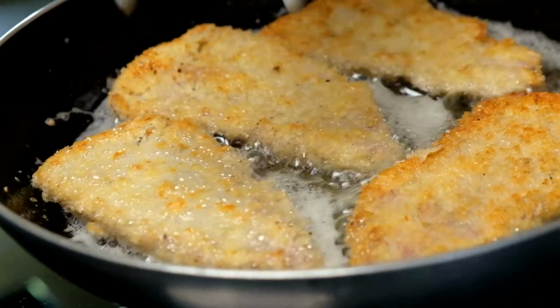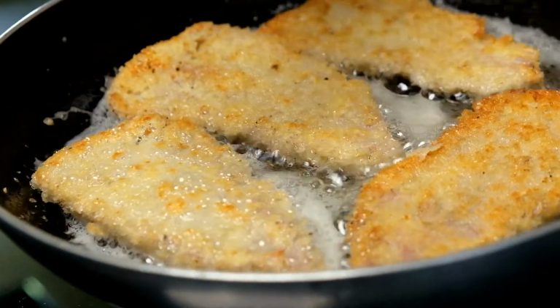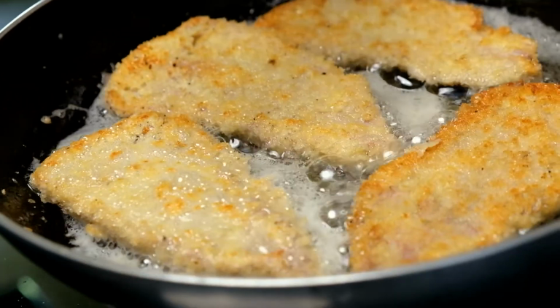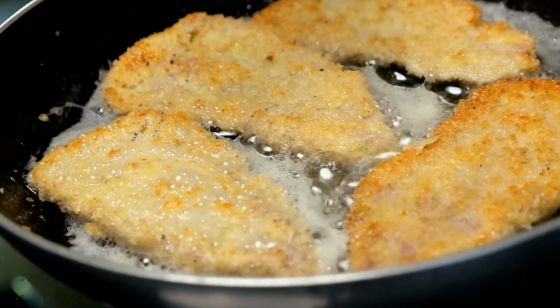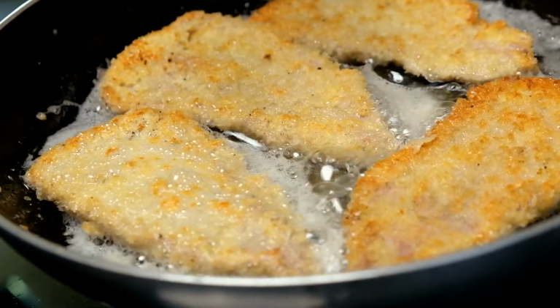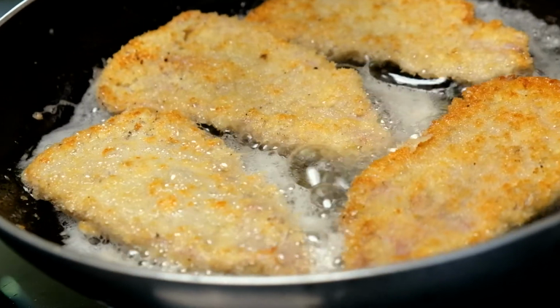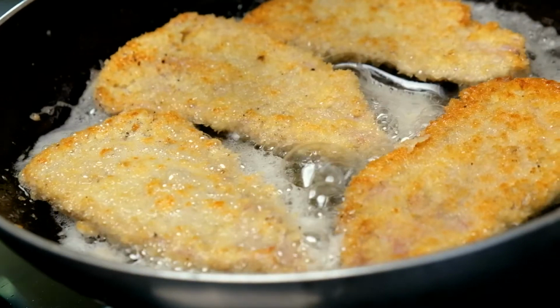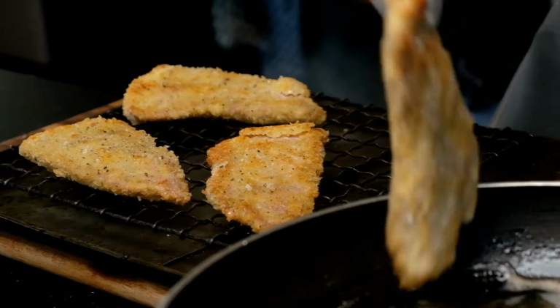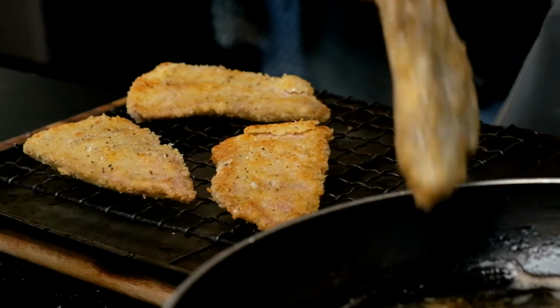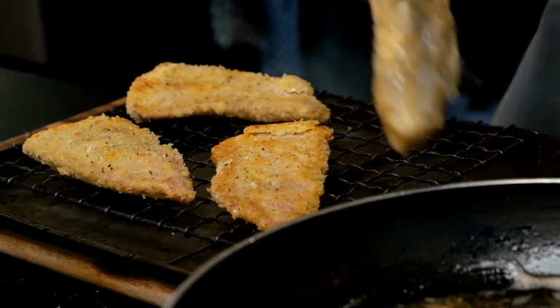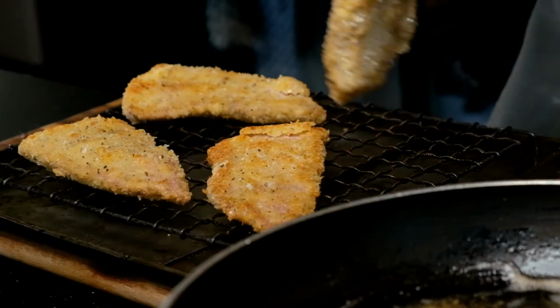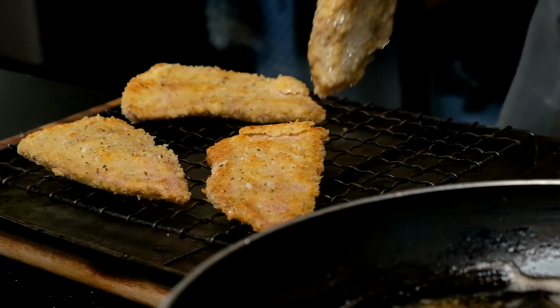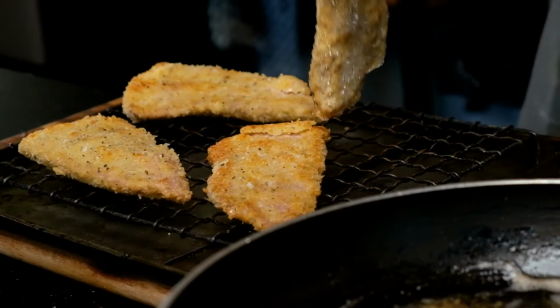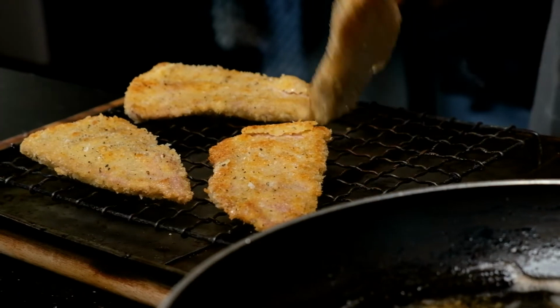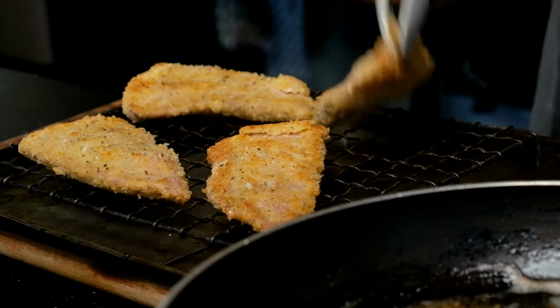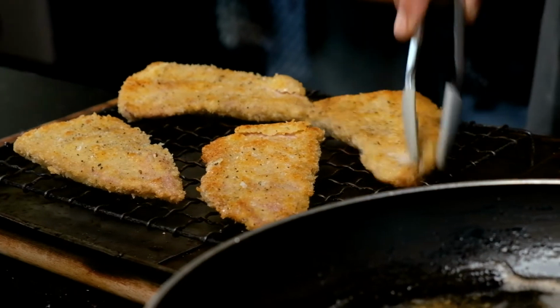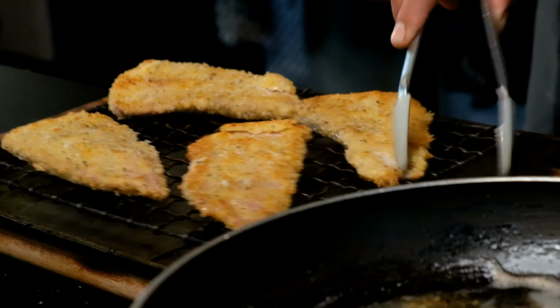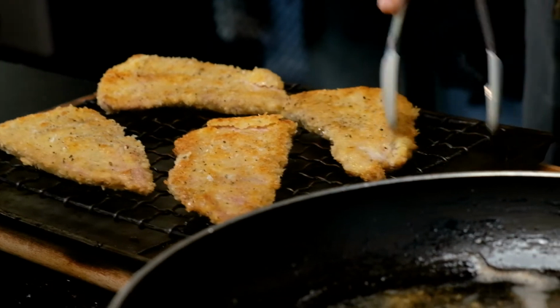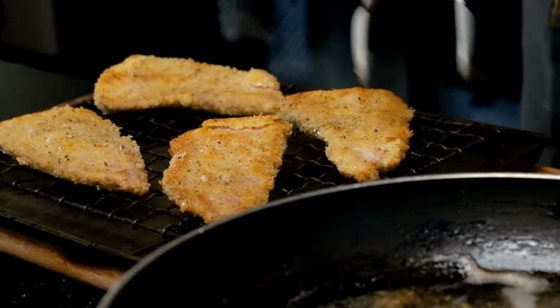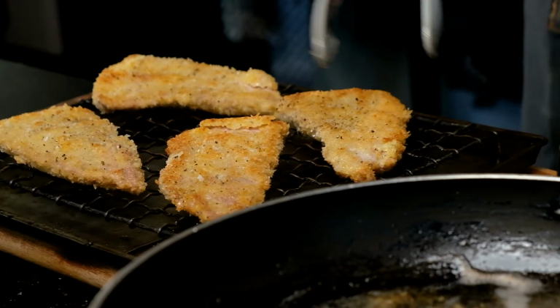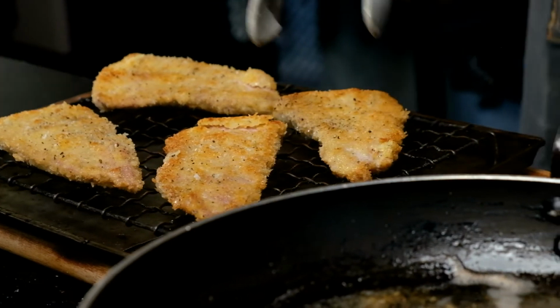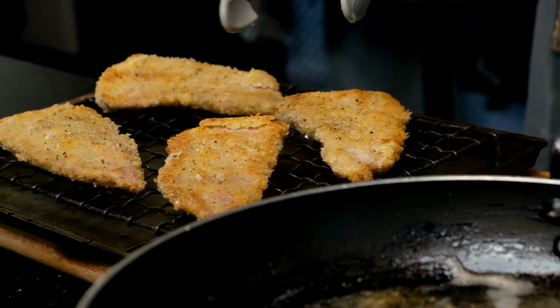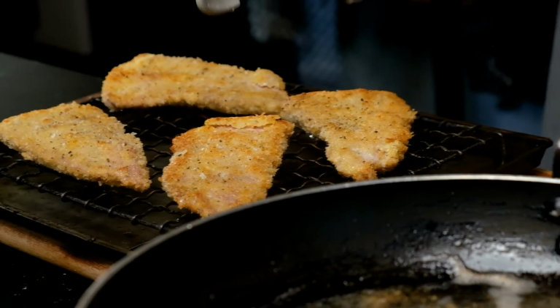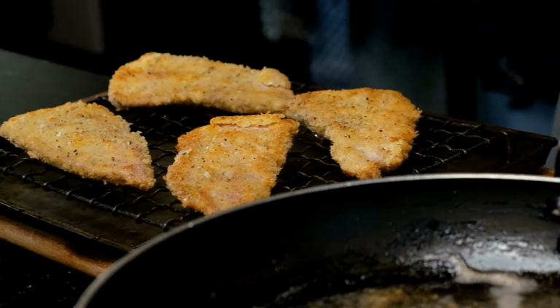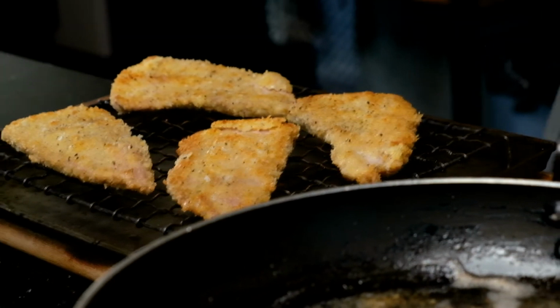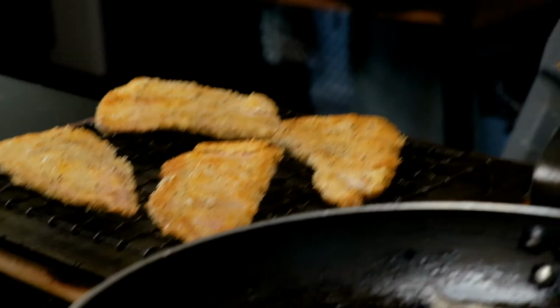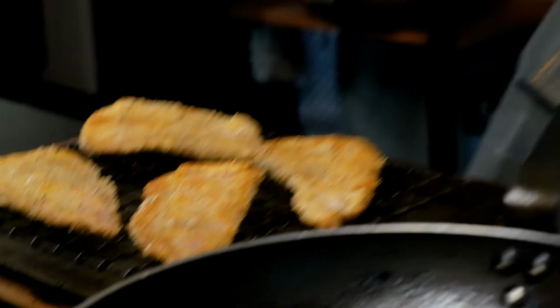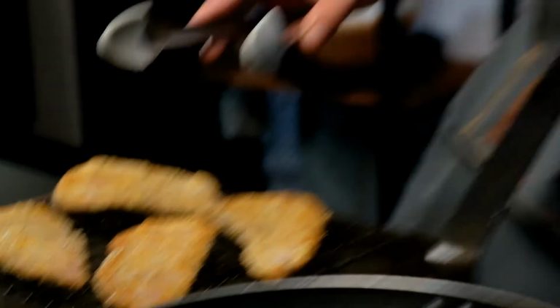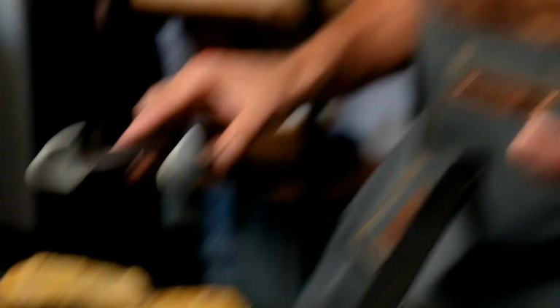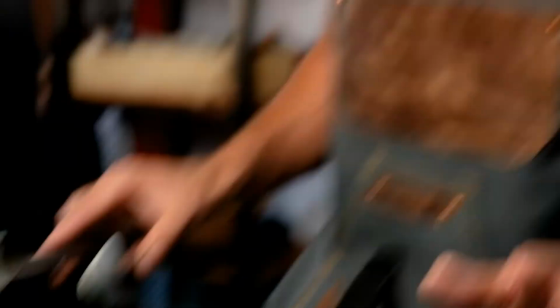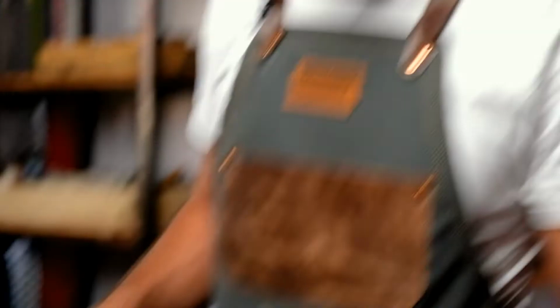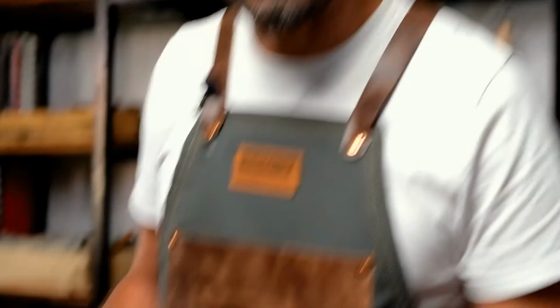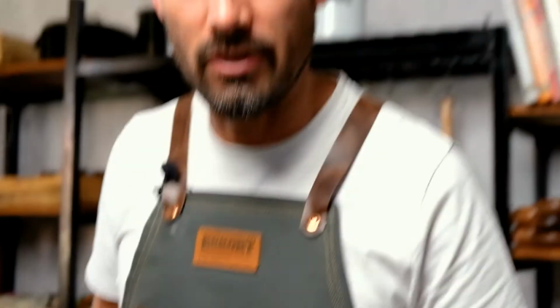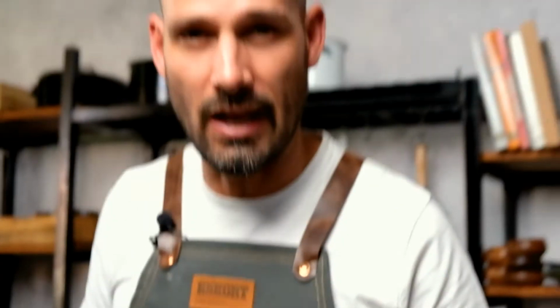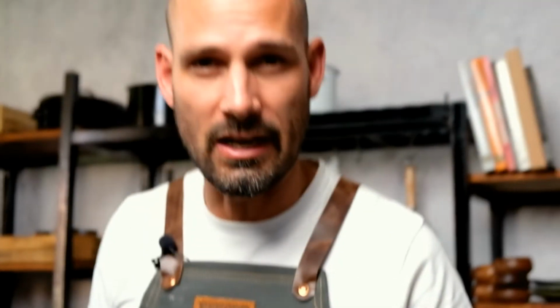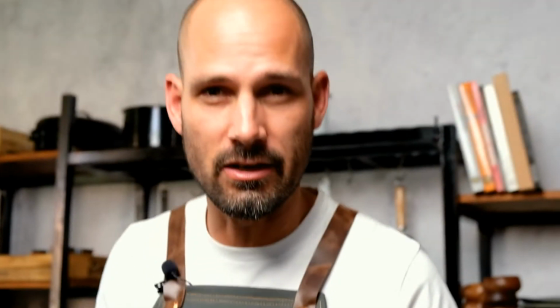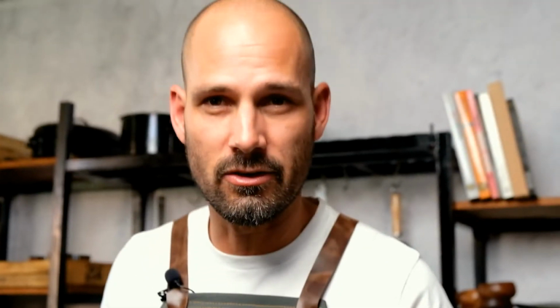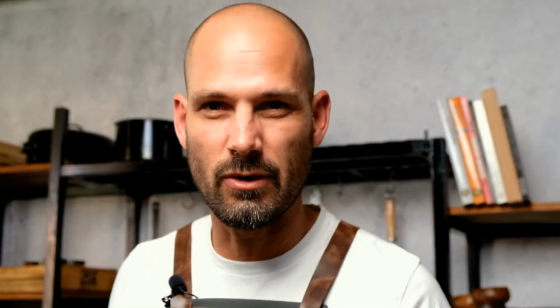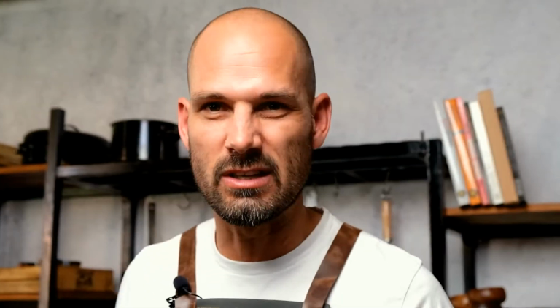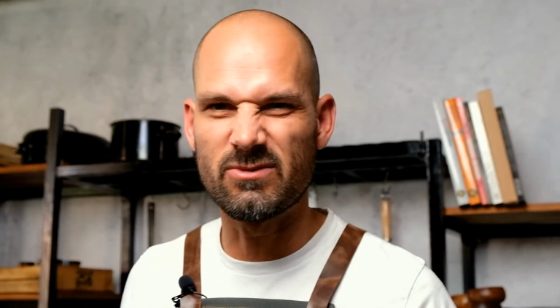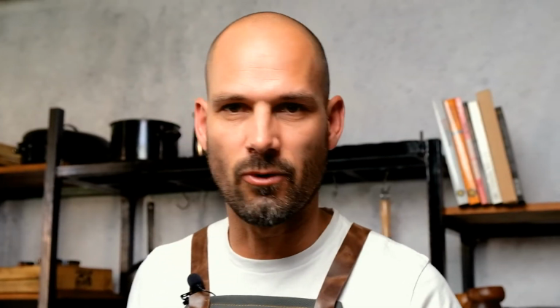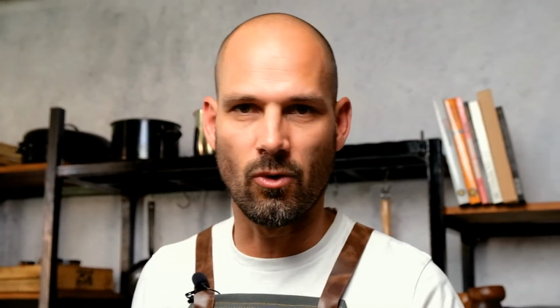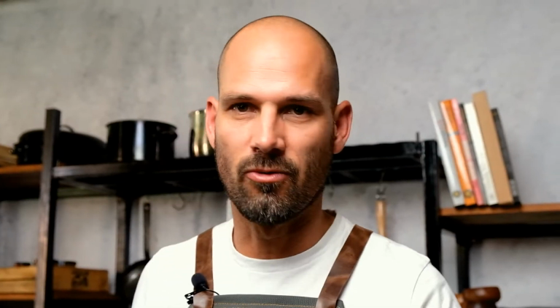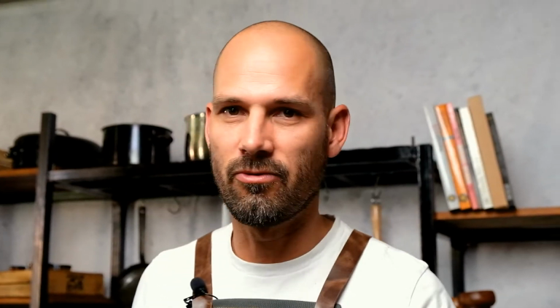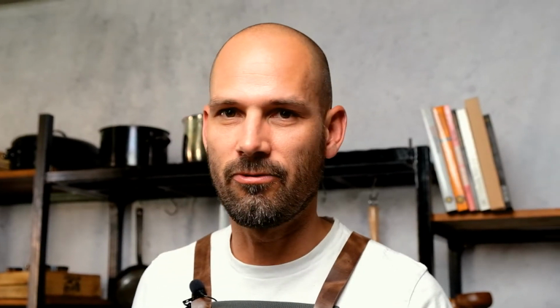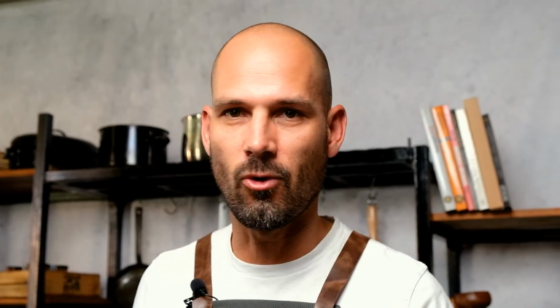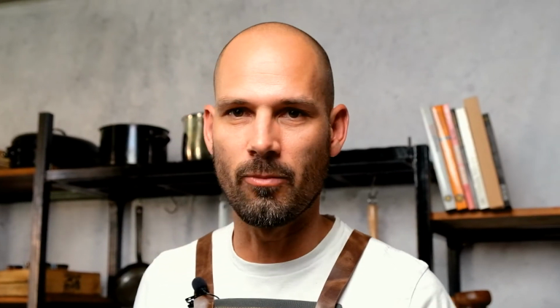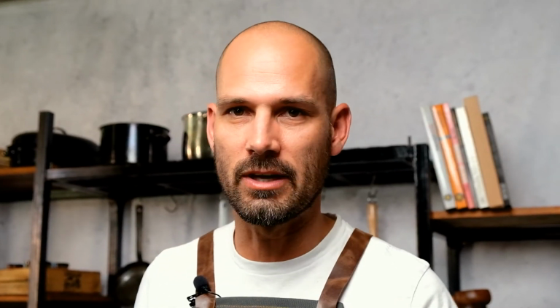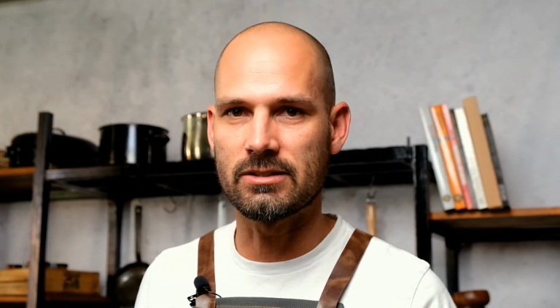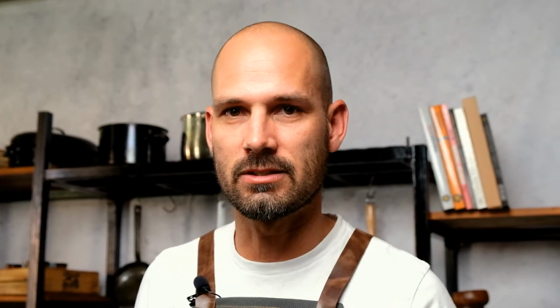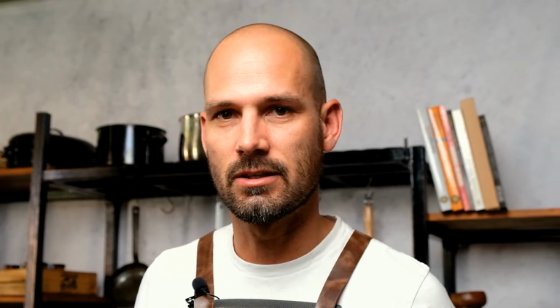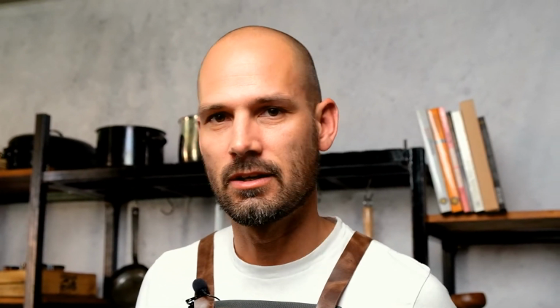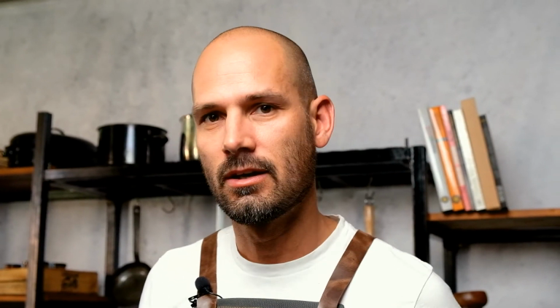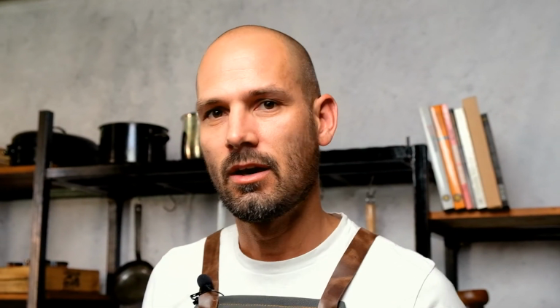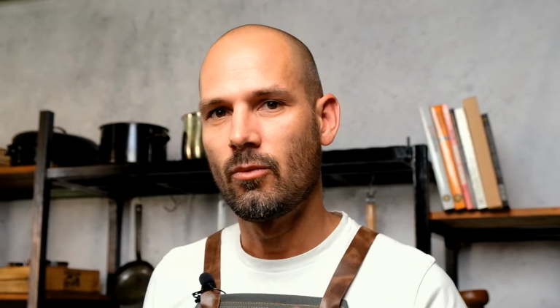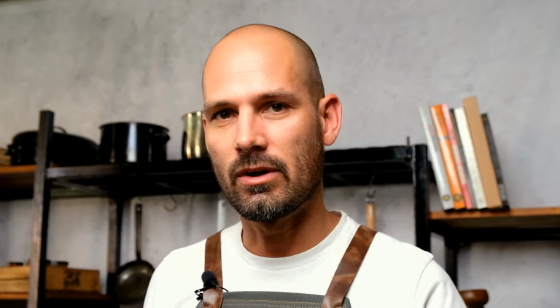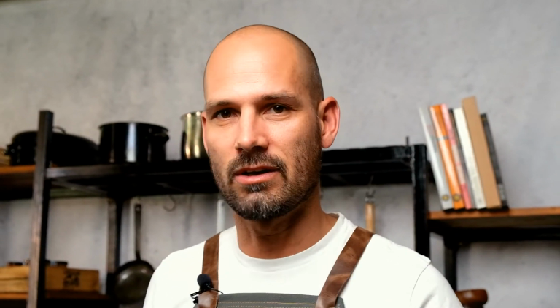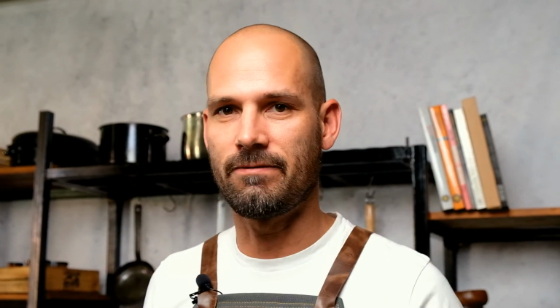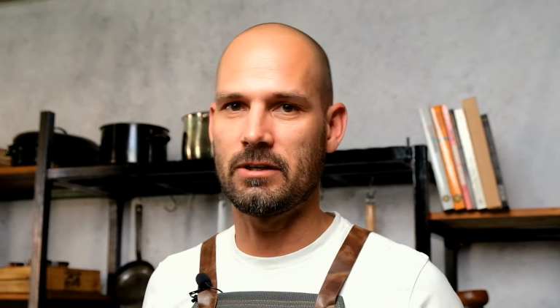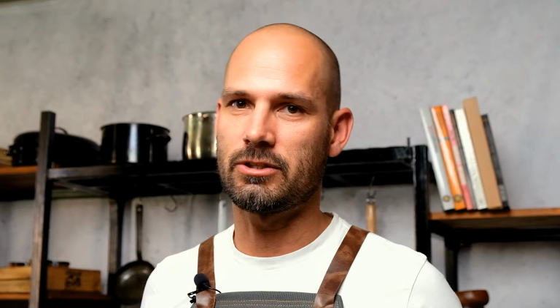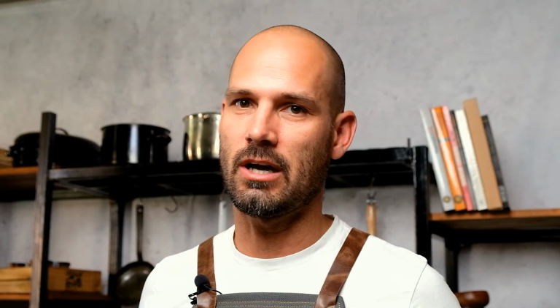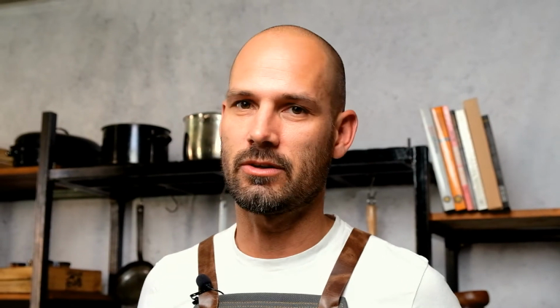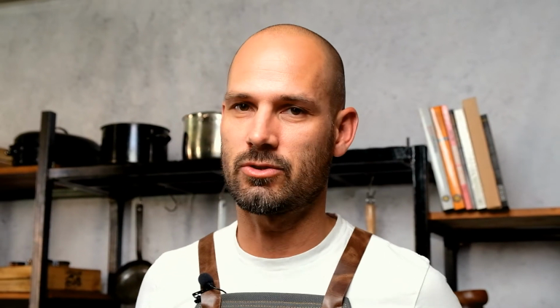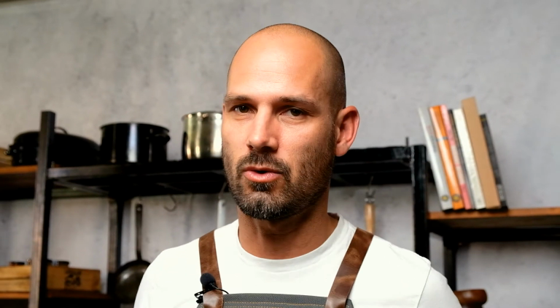While this is finishing off in the oven at about 180 degrees for four minutes, we're going to finish our slaw.